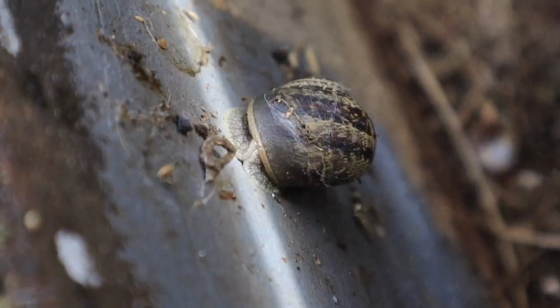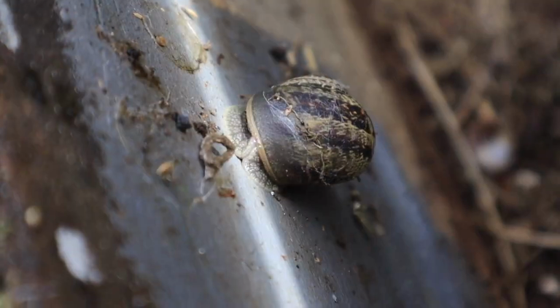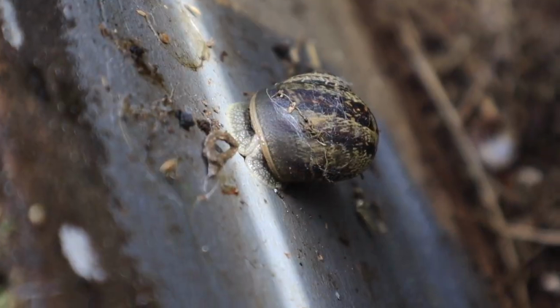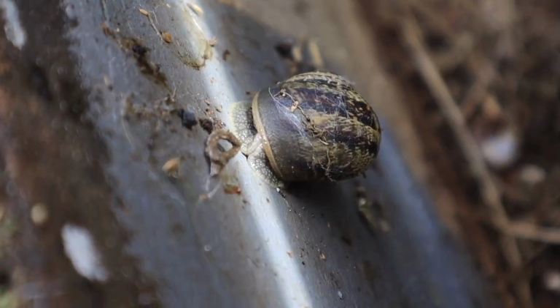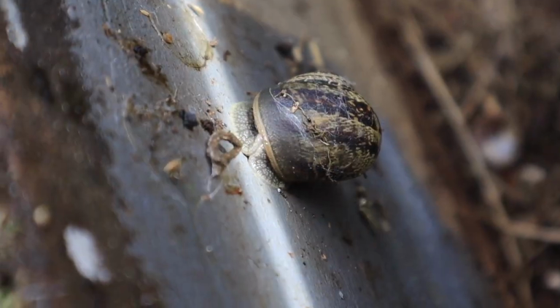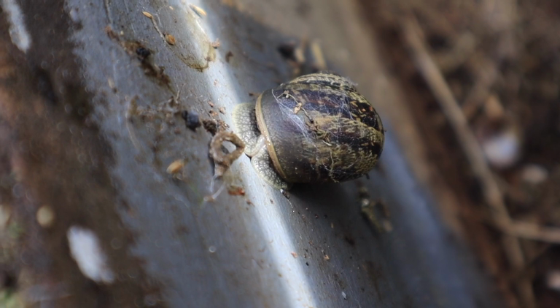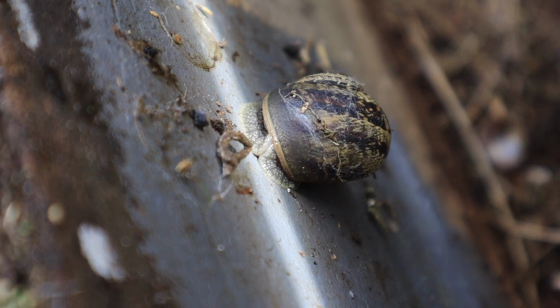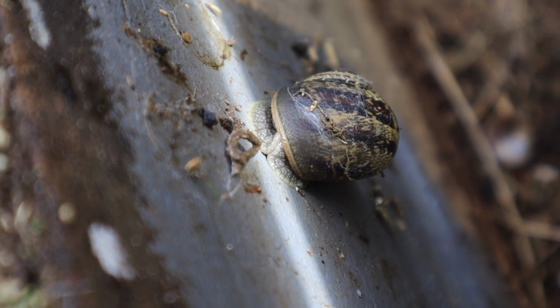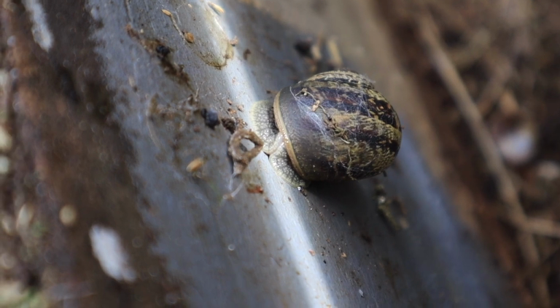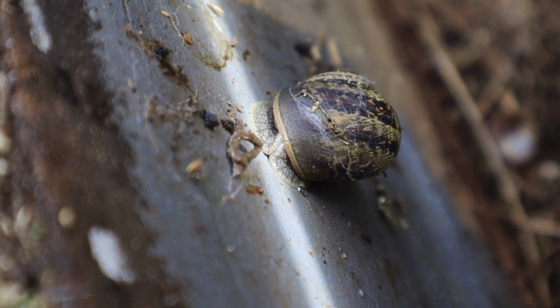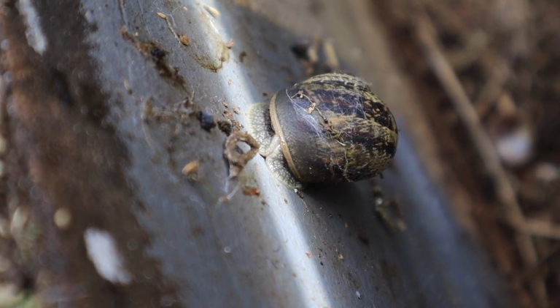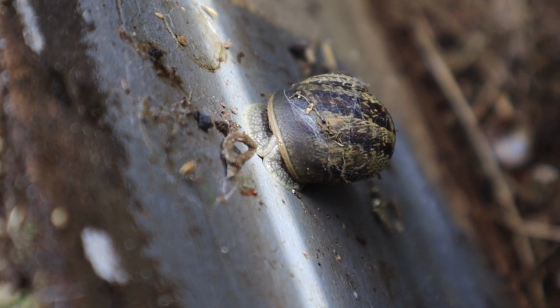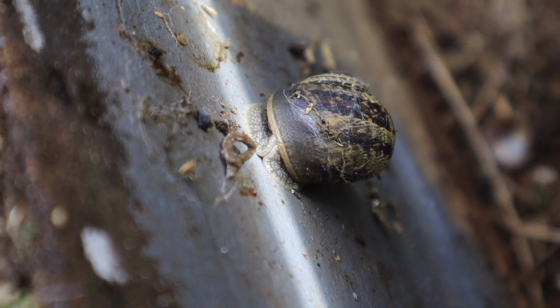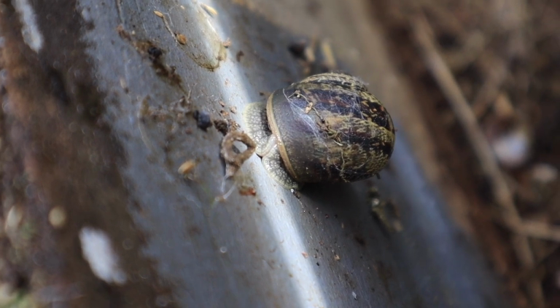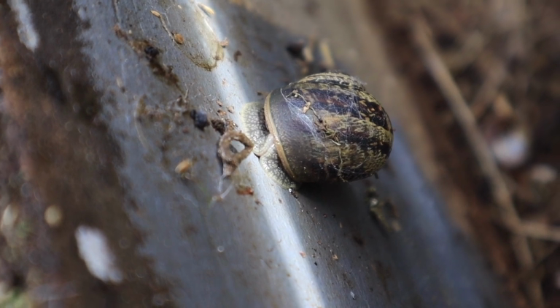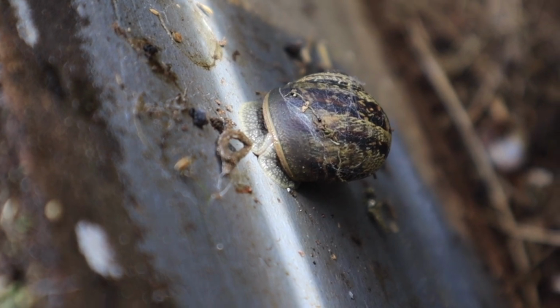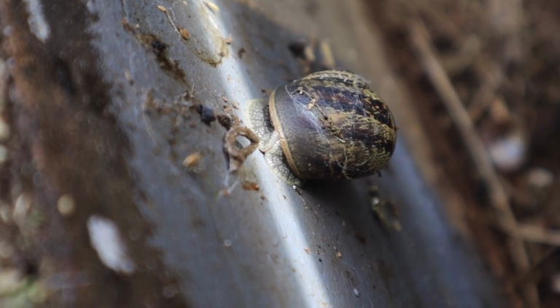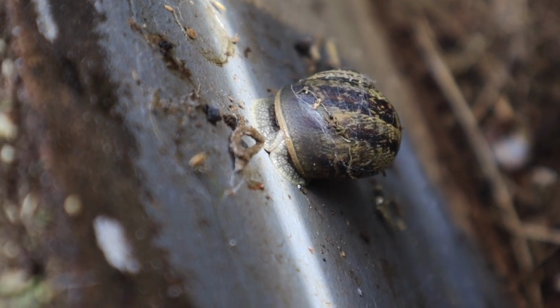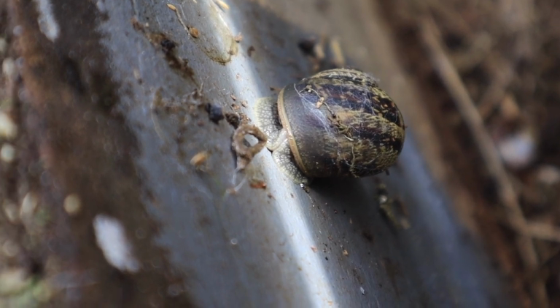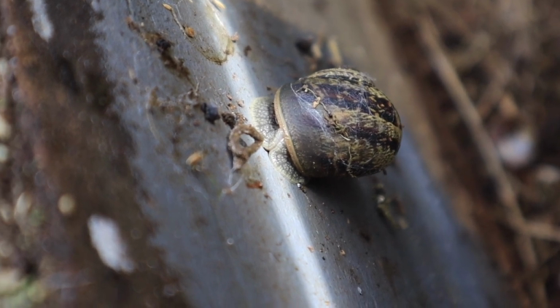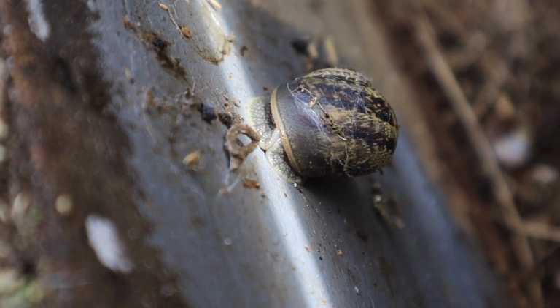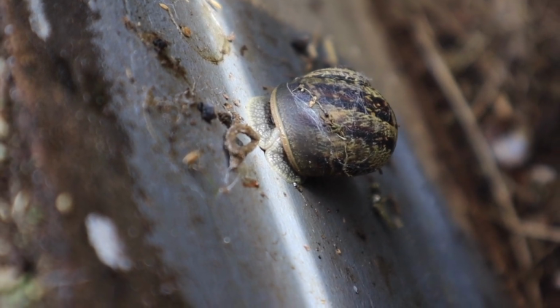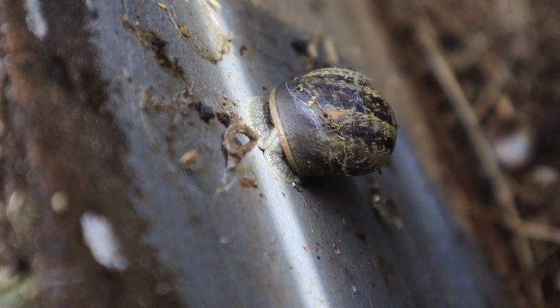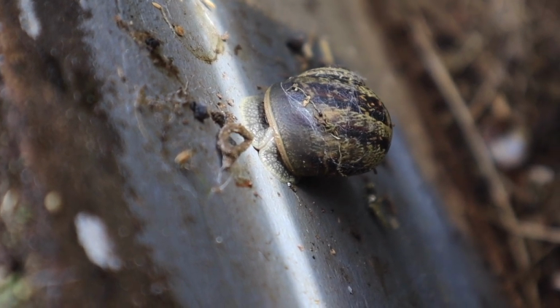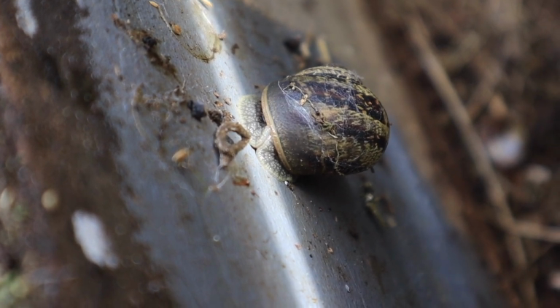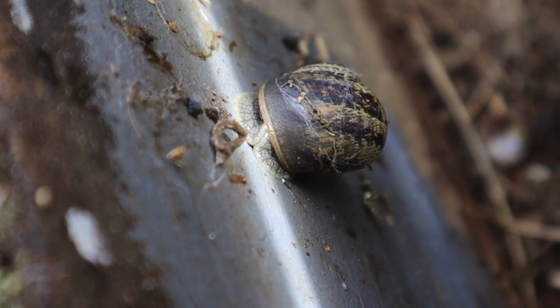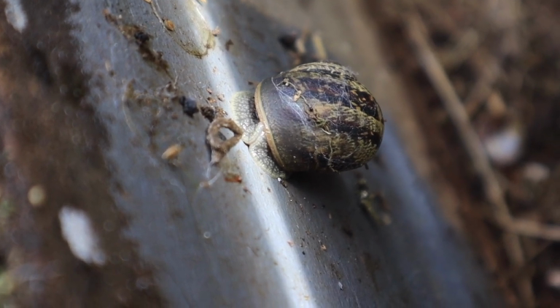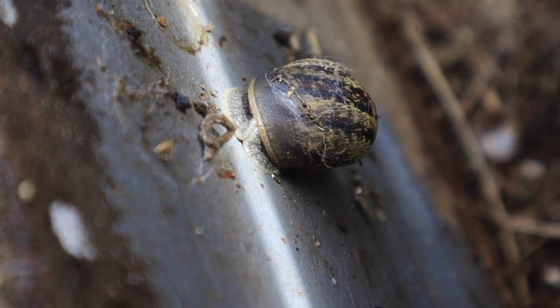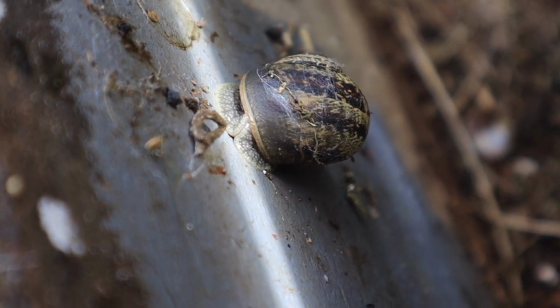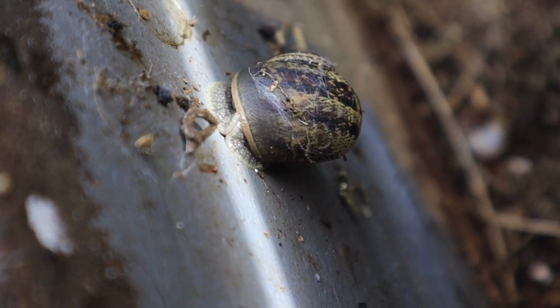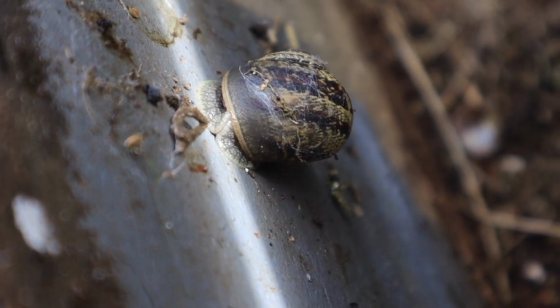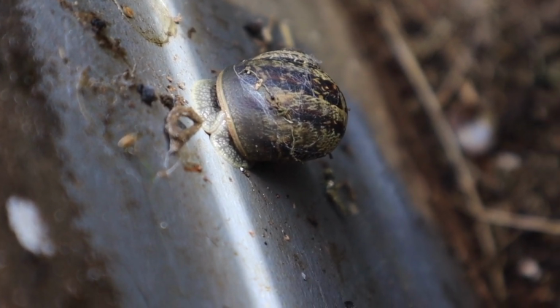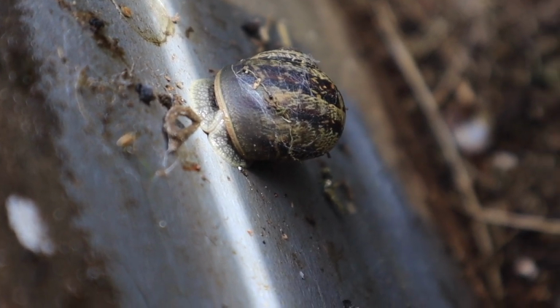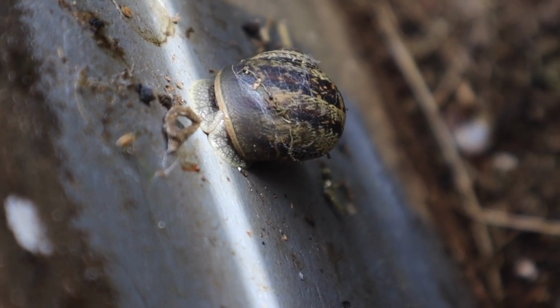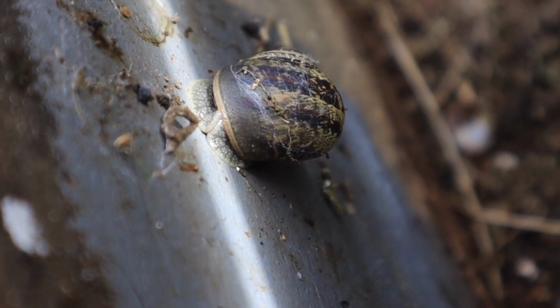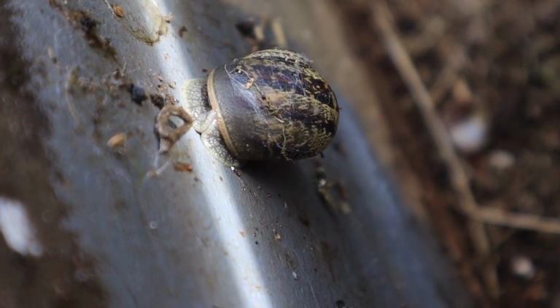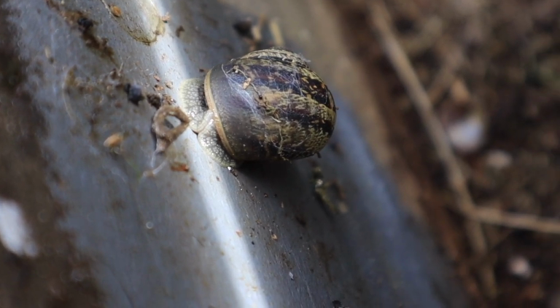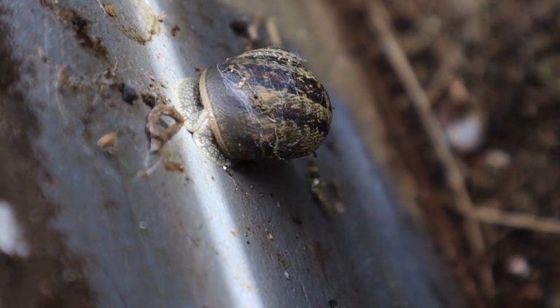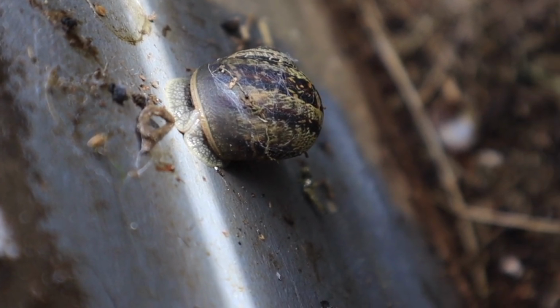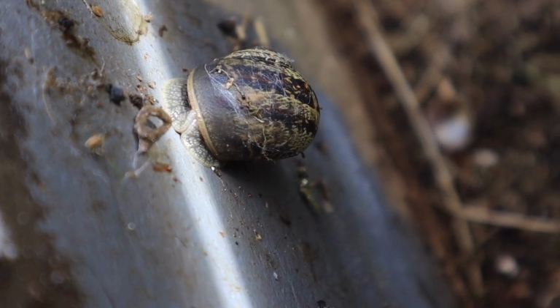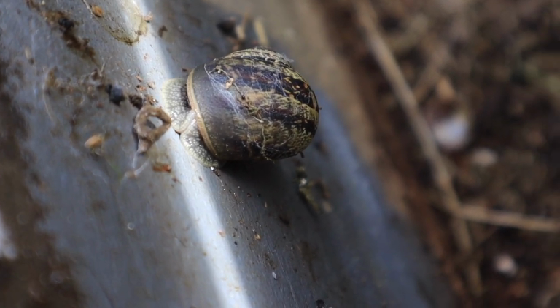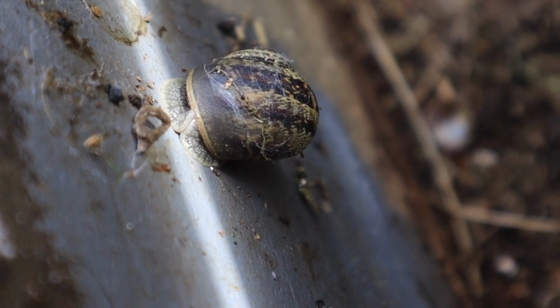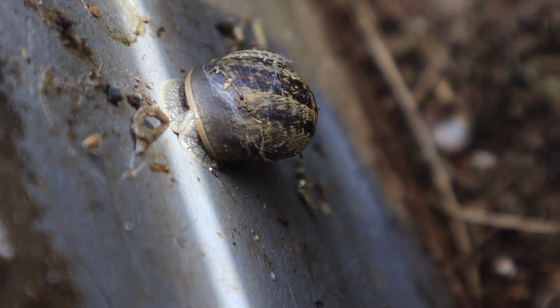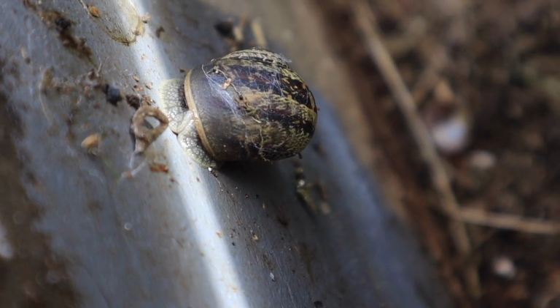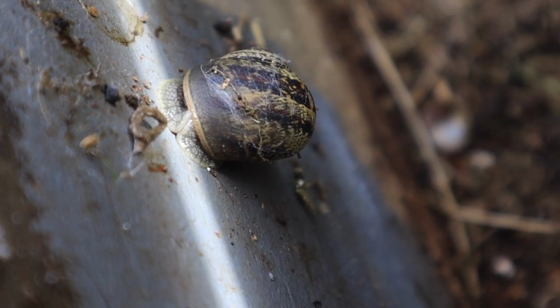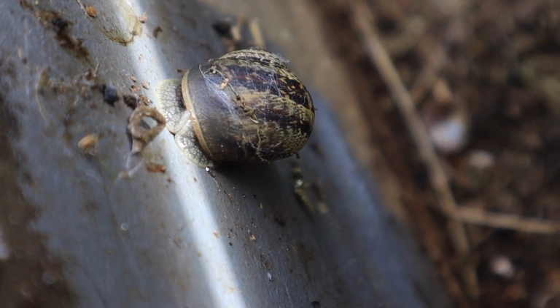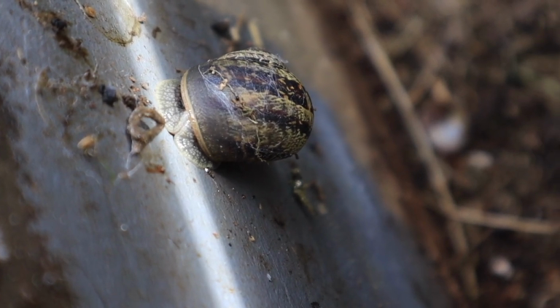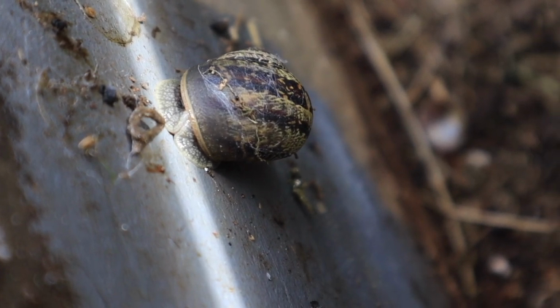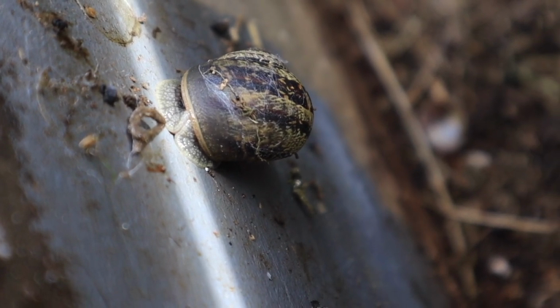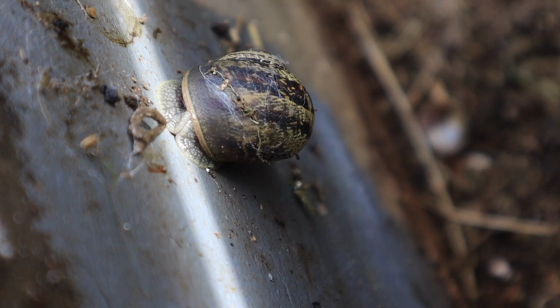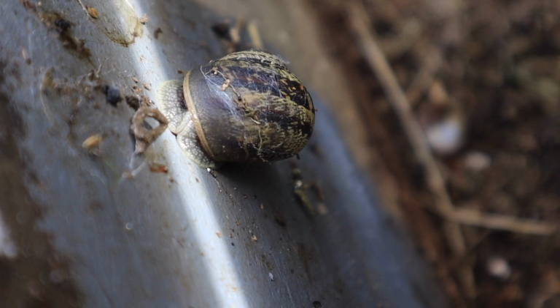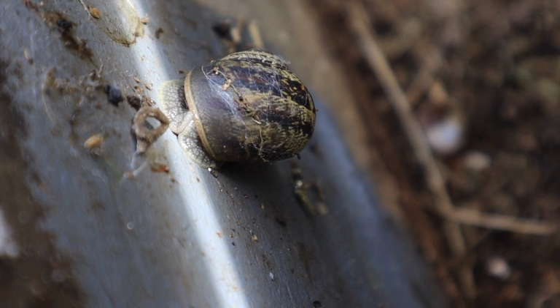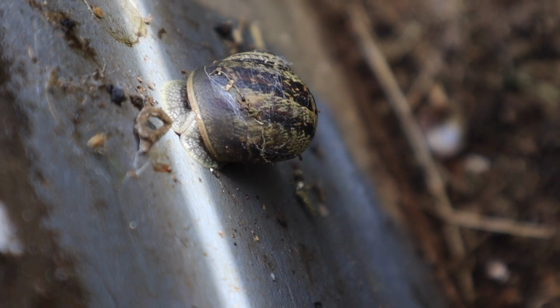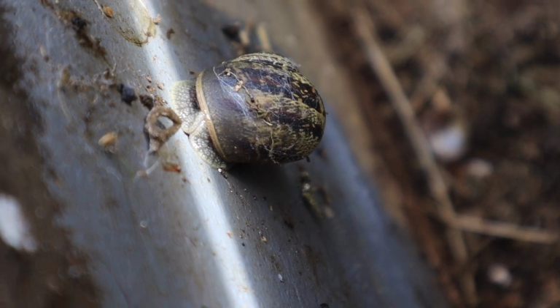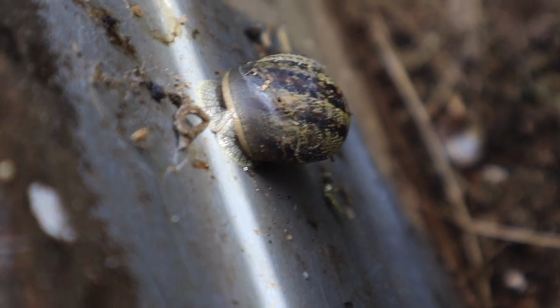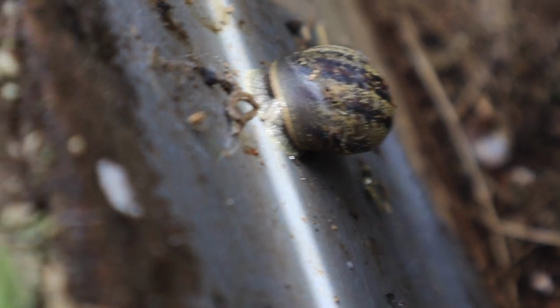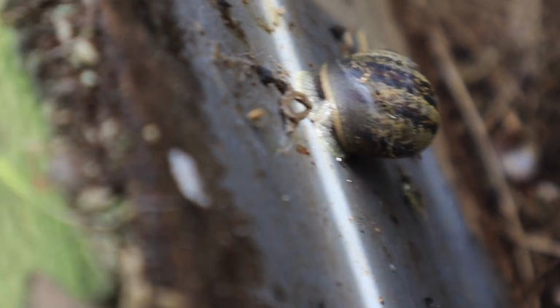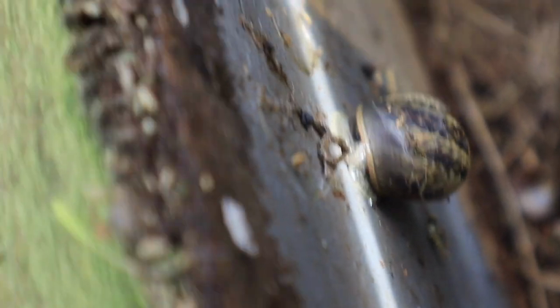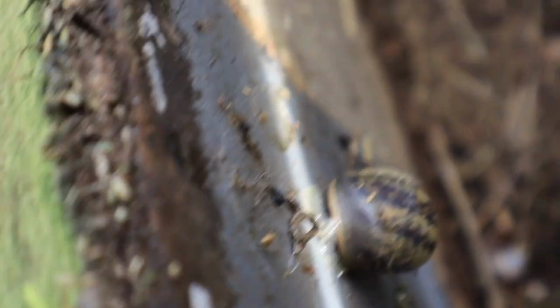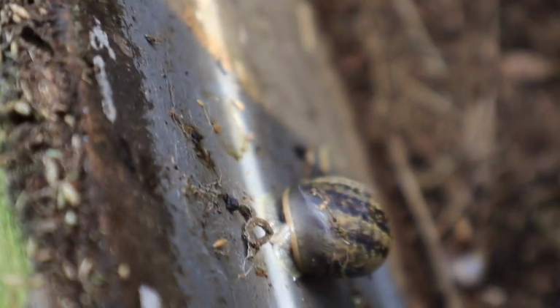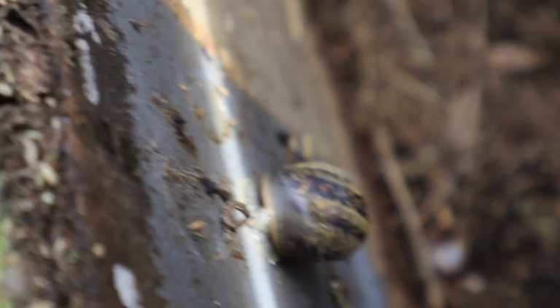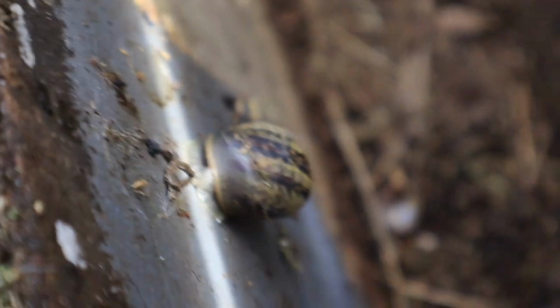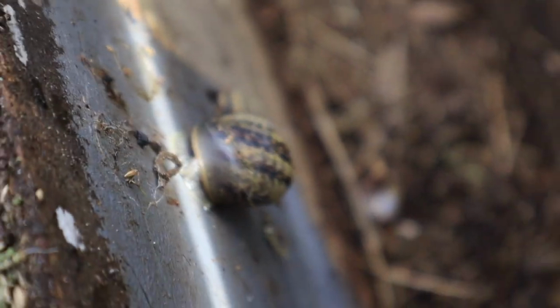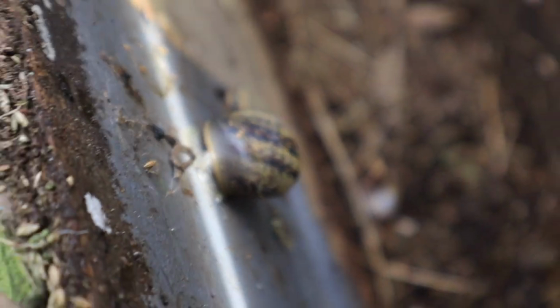Snails can also hibernate. It's usually over those colder months, but some snails can hibernate for up to three years.